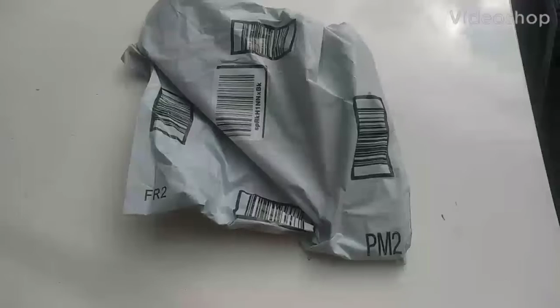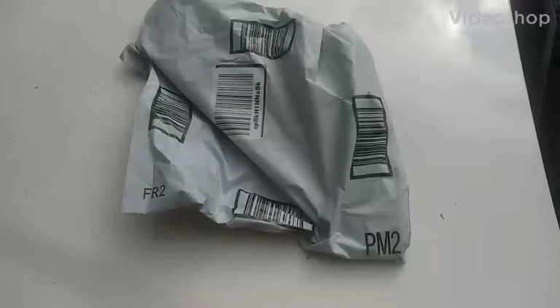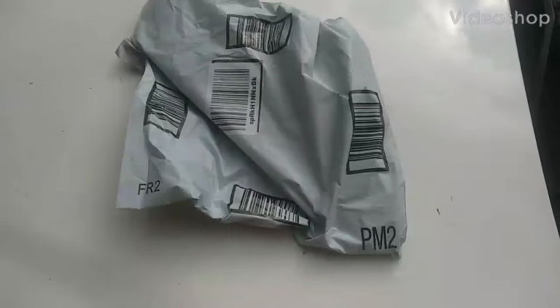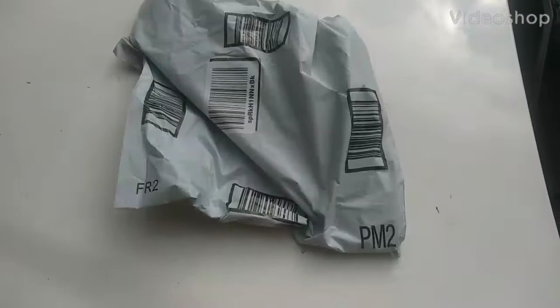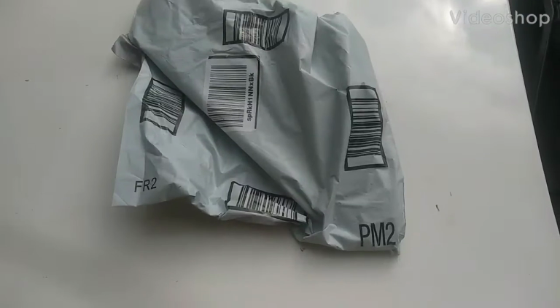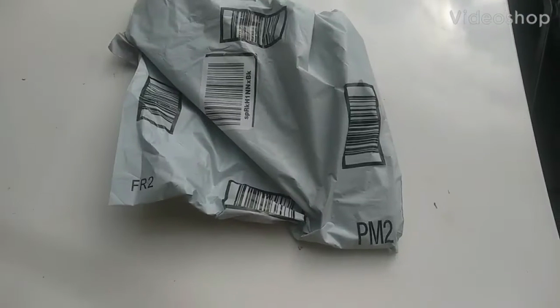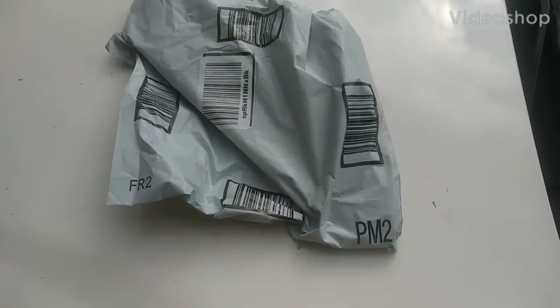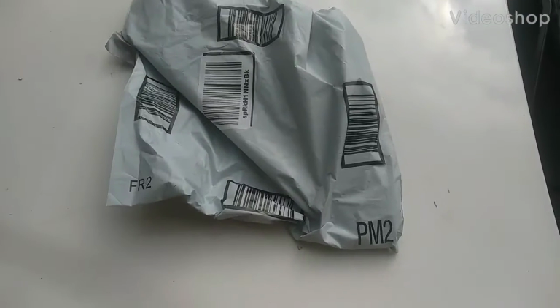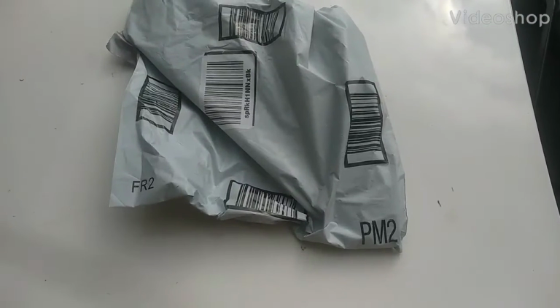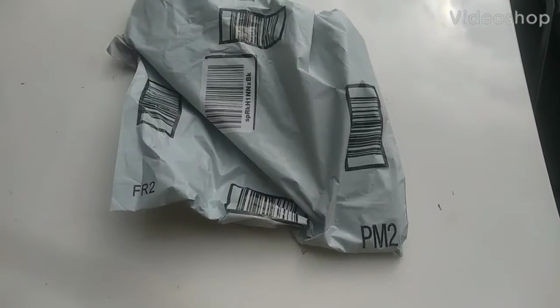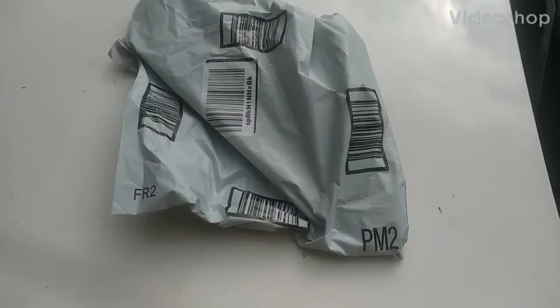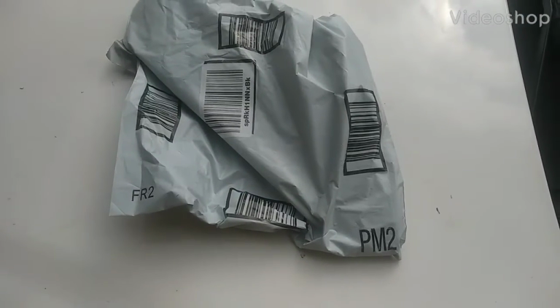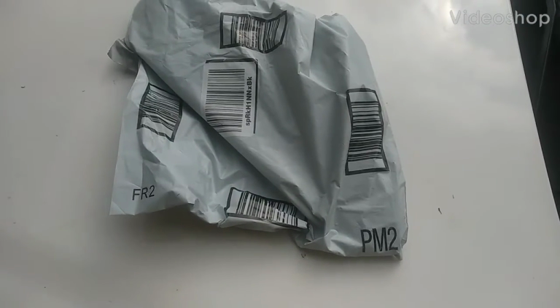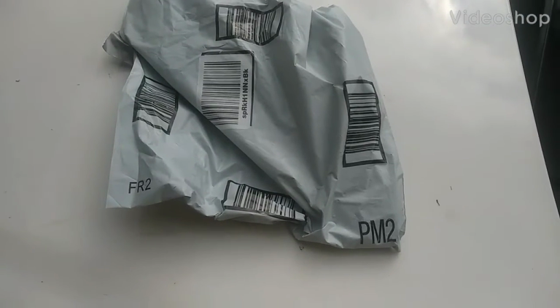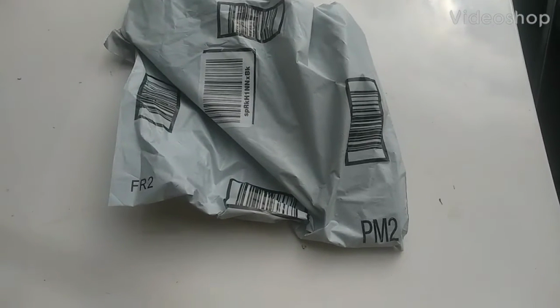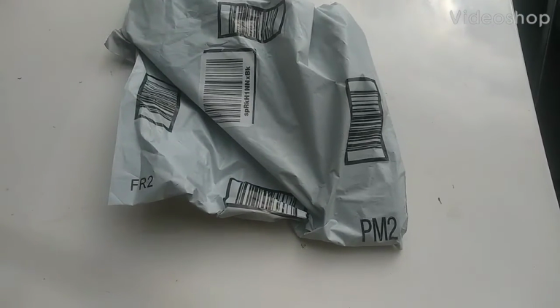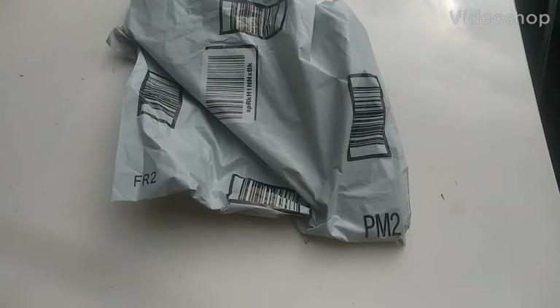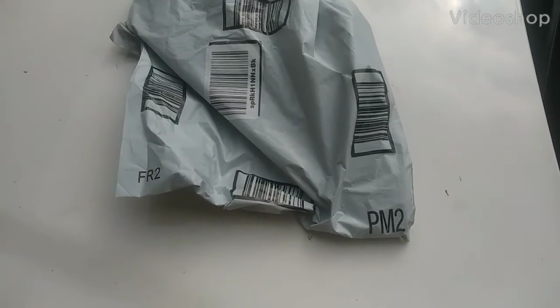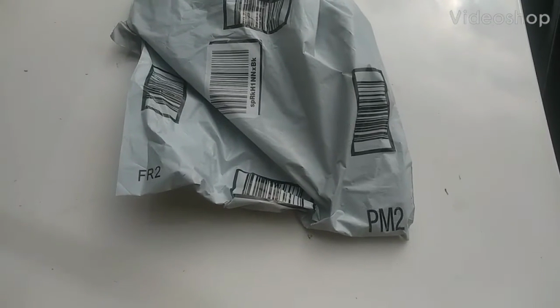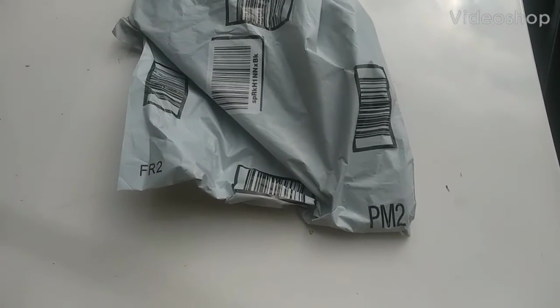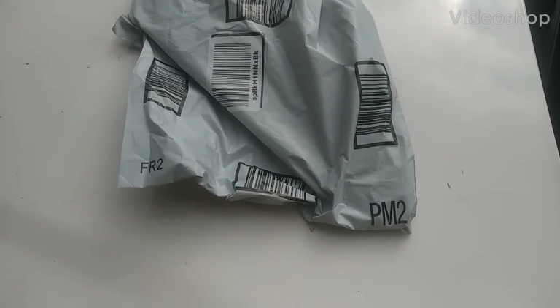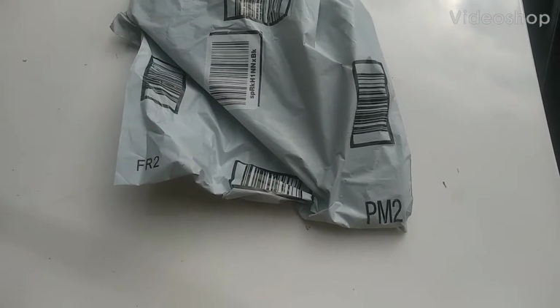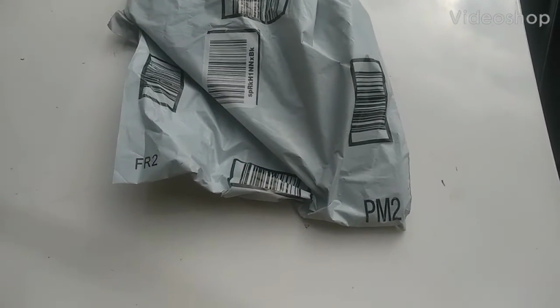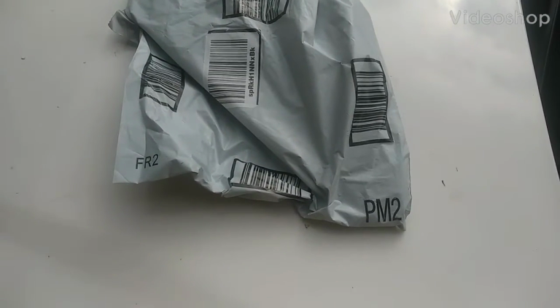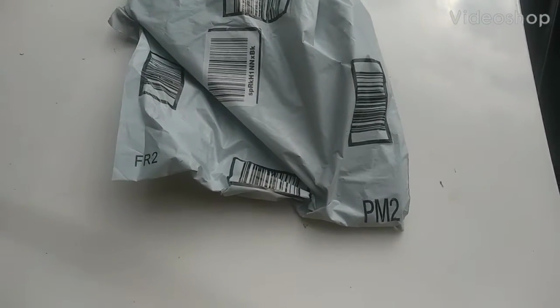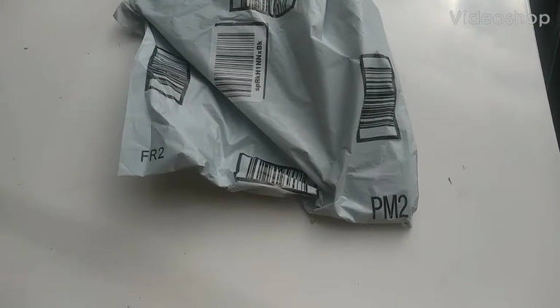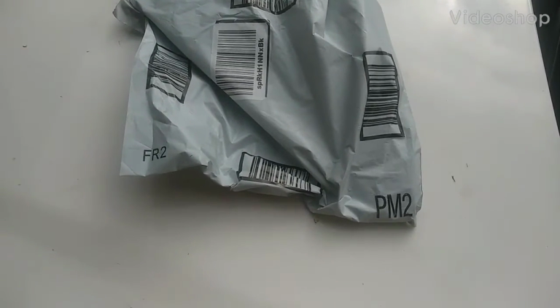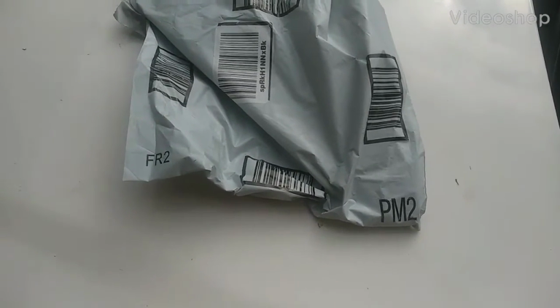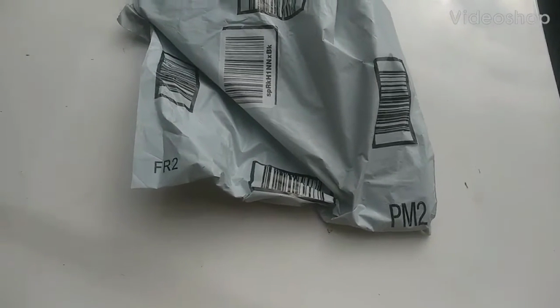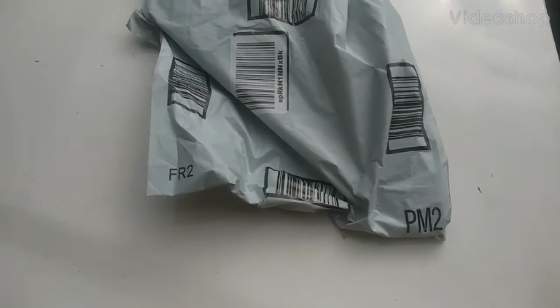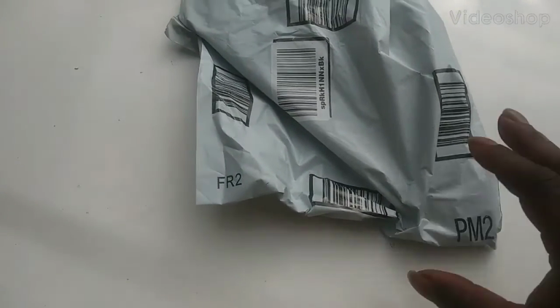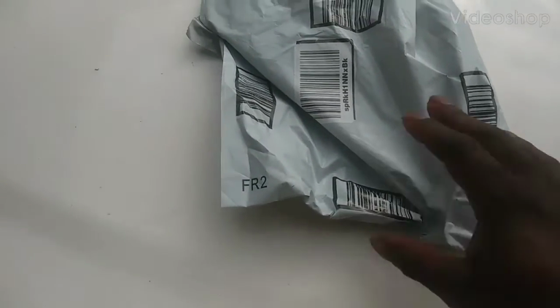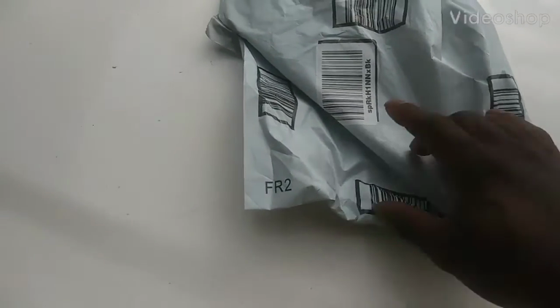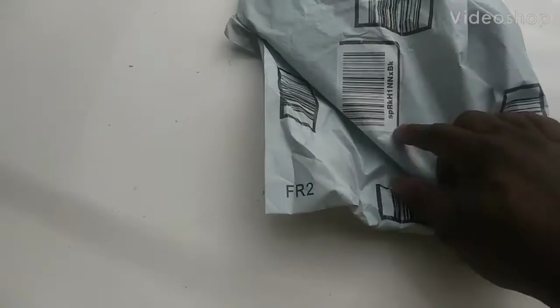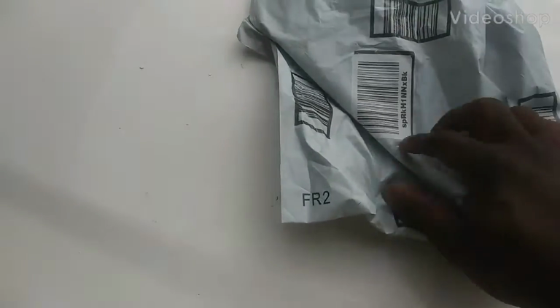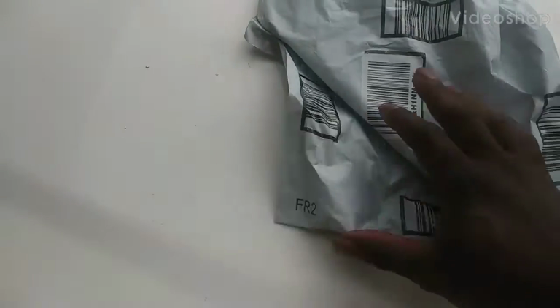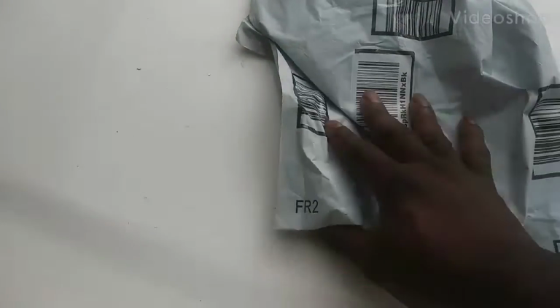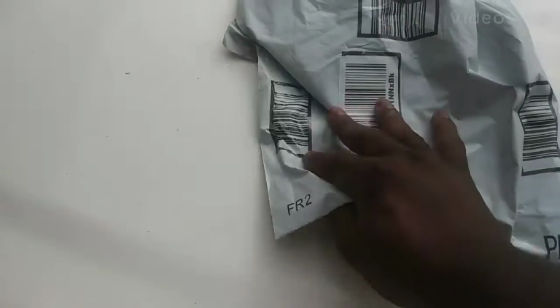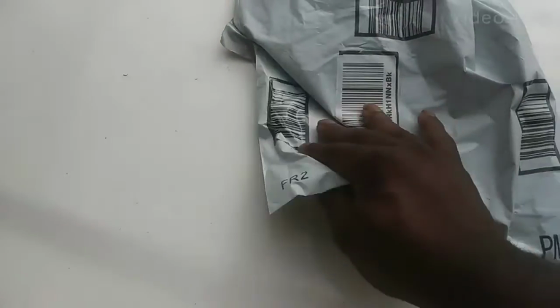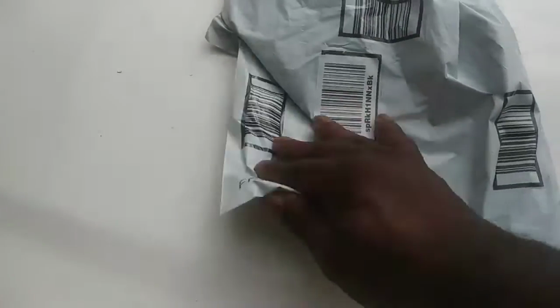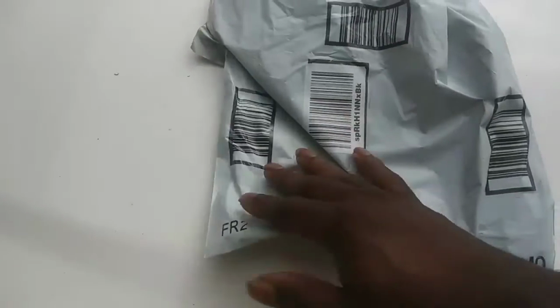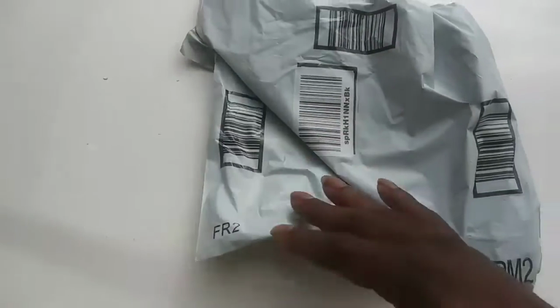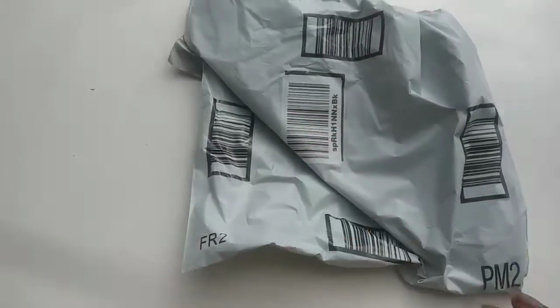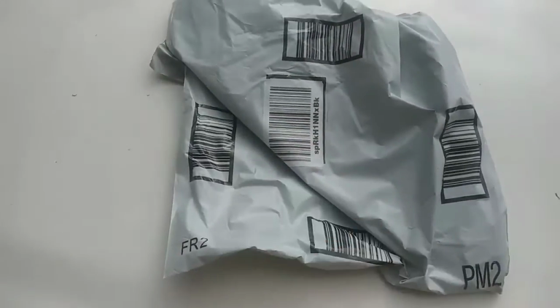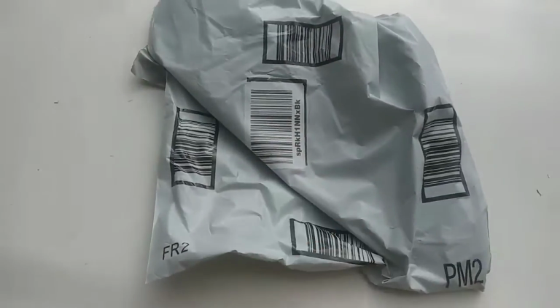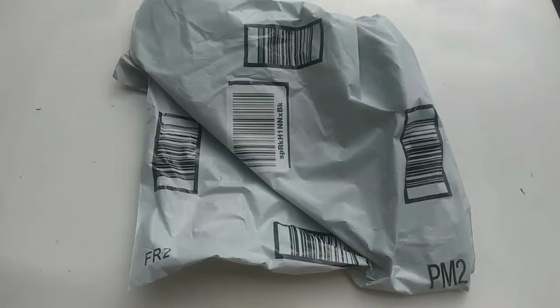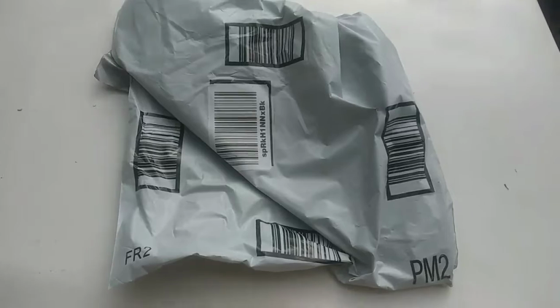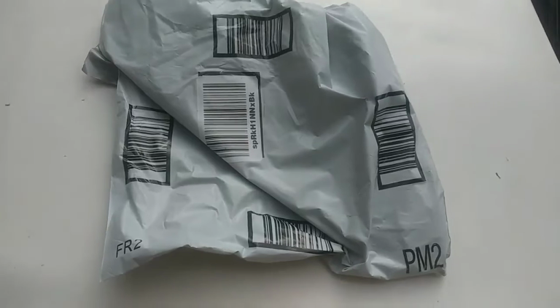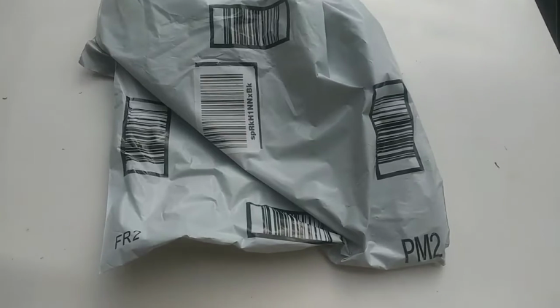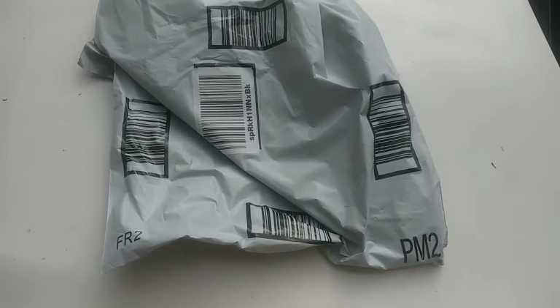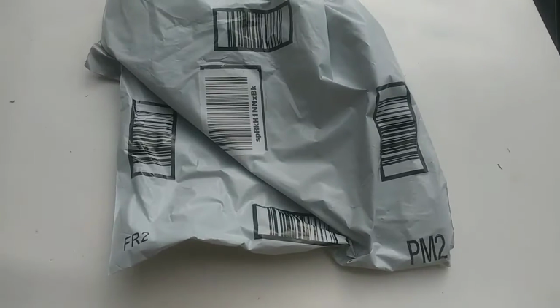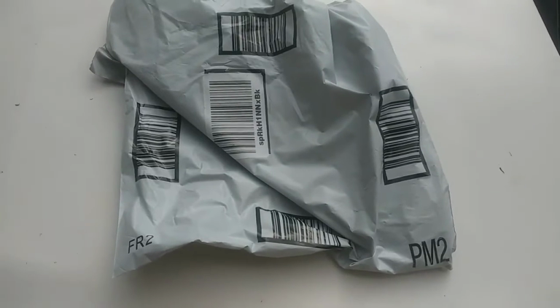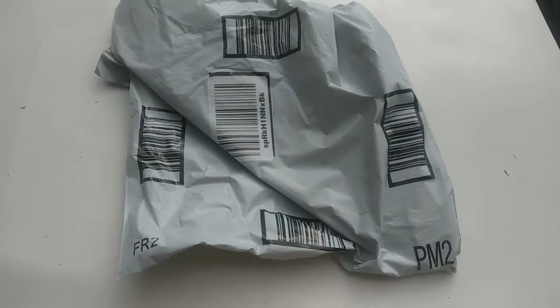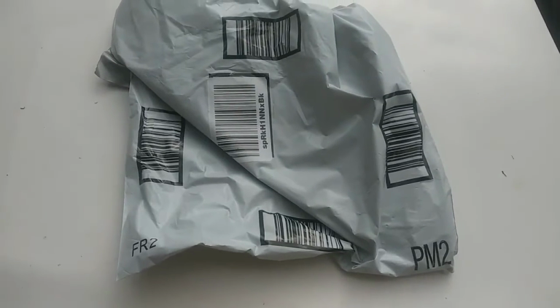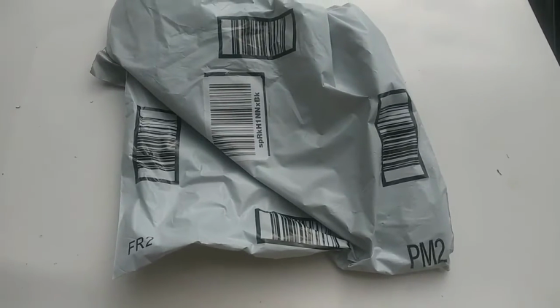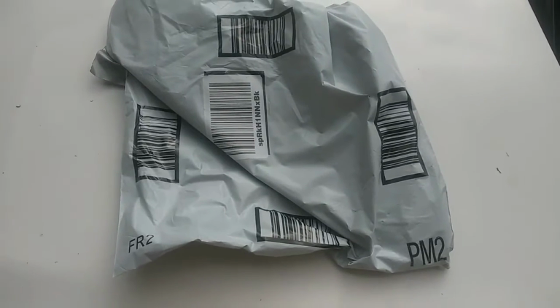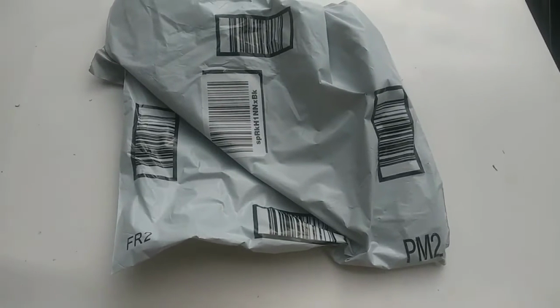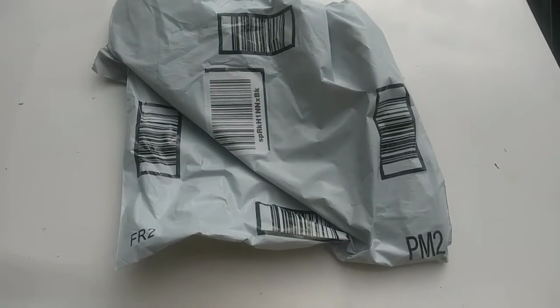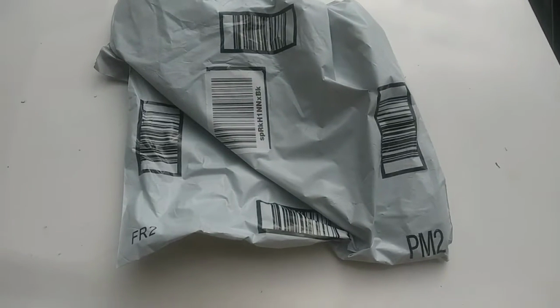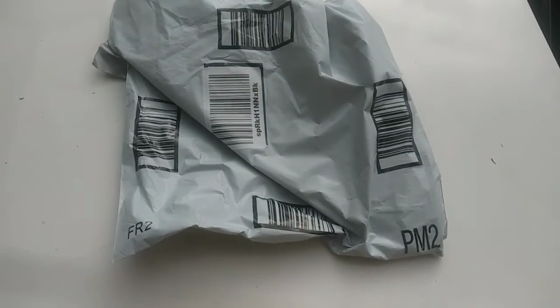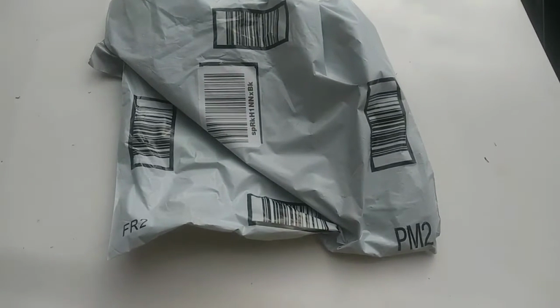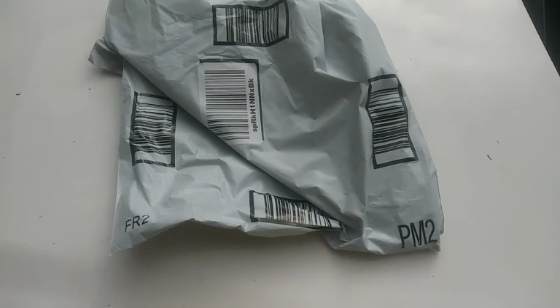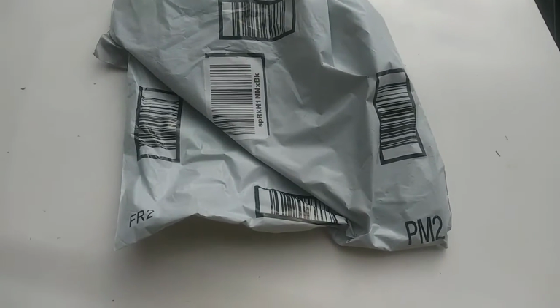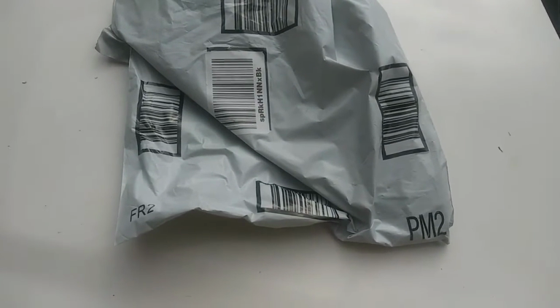Hello YouTube. I'm outside with Project Frankenstein. That's the package that came in. So let's see what we have here.